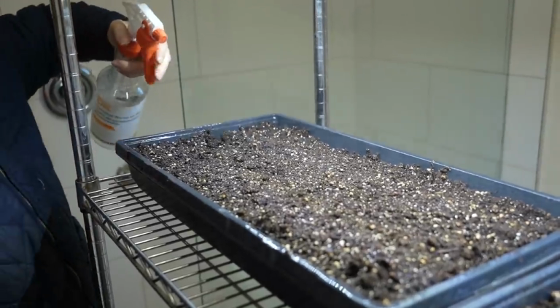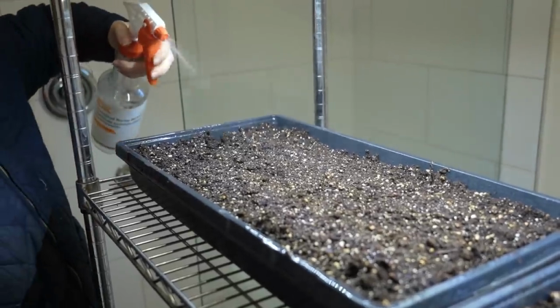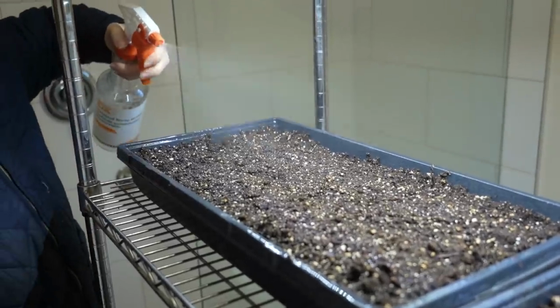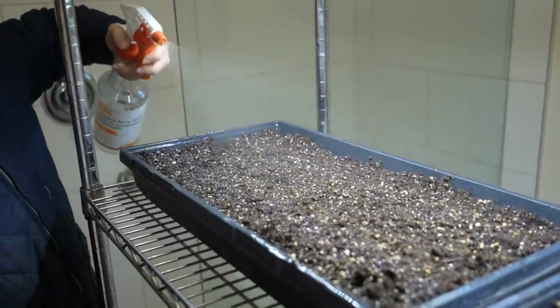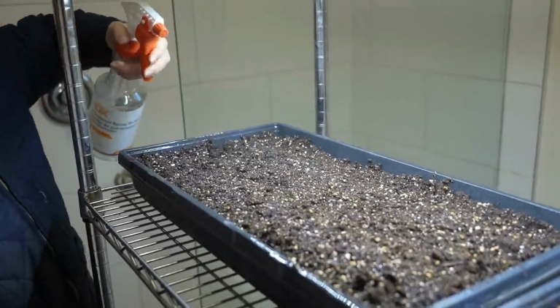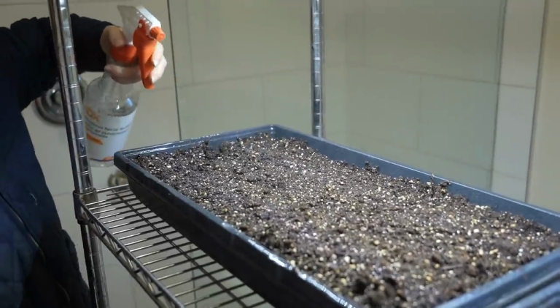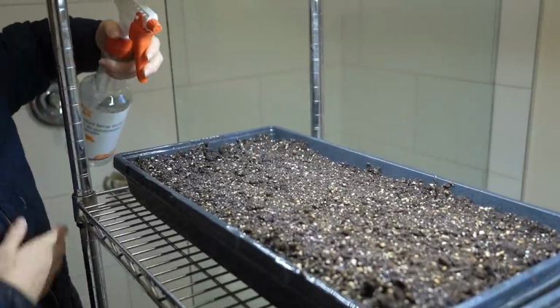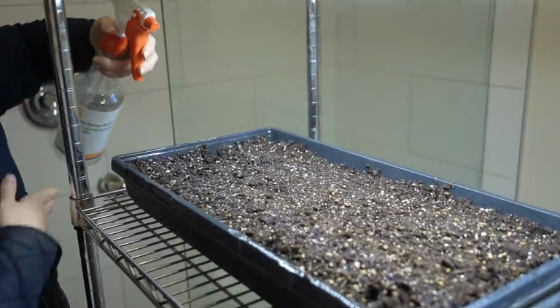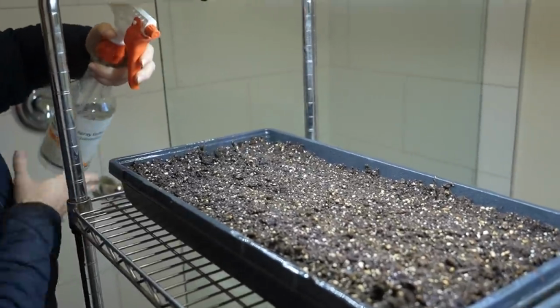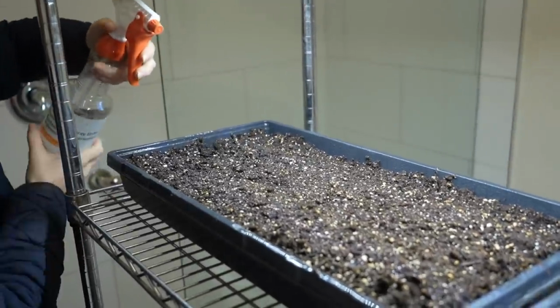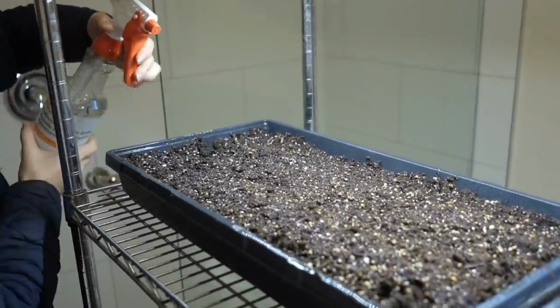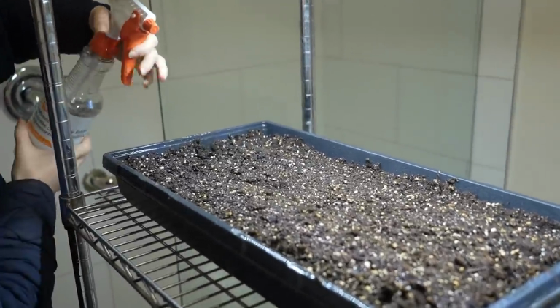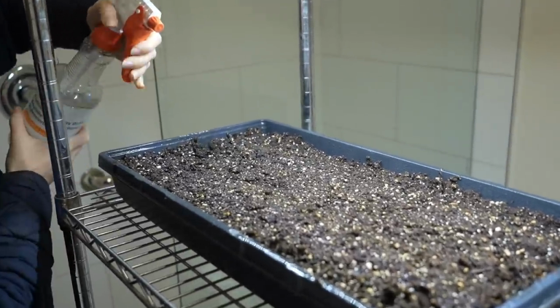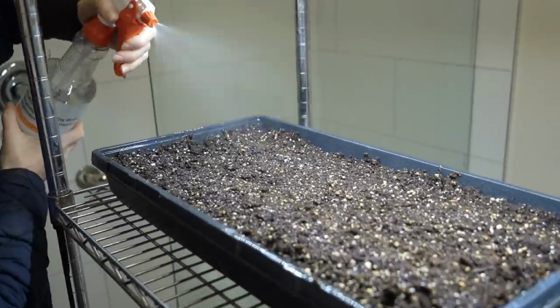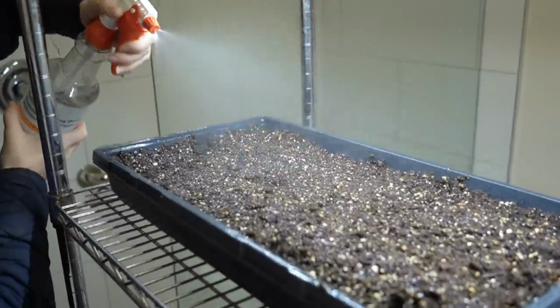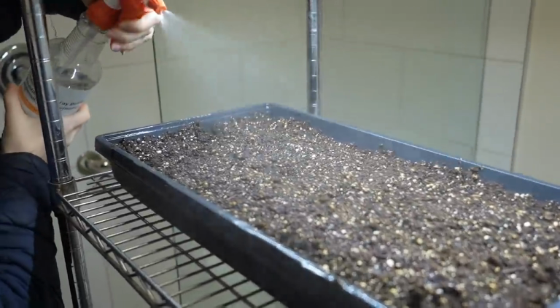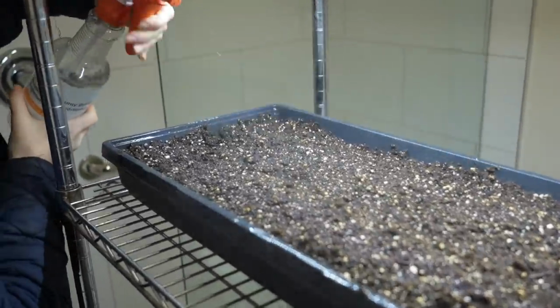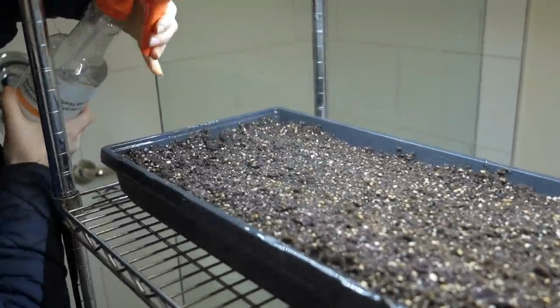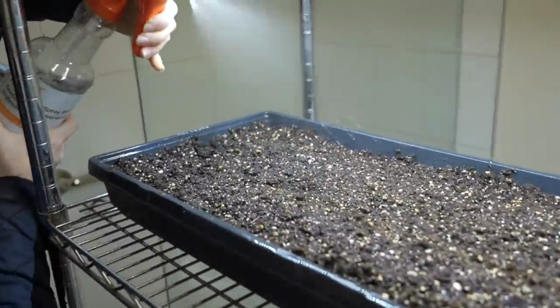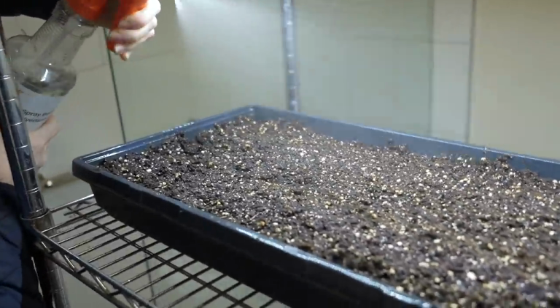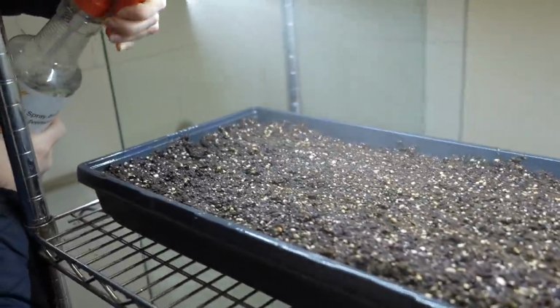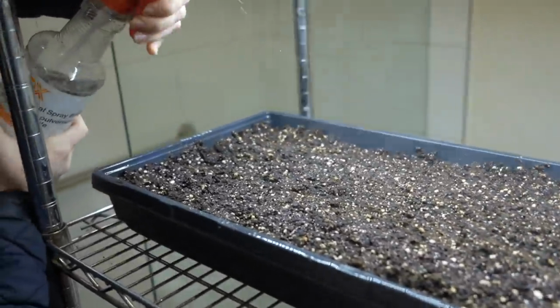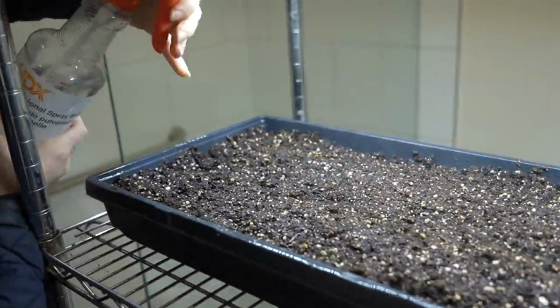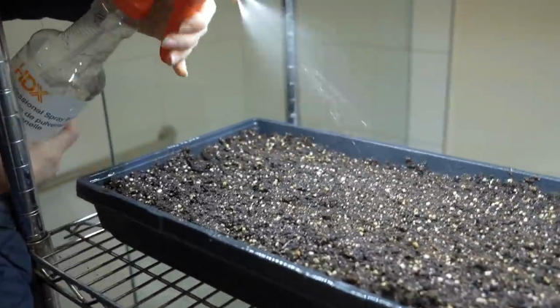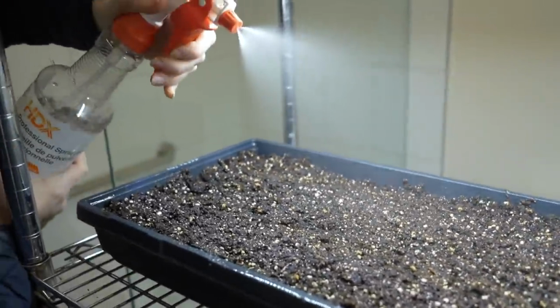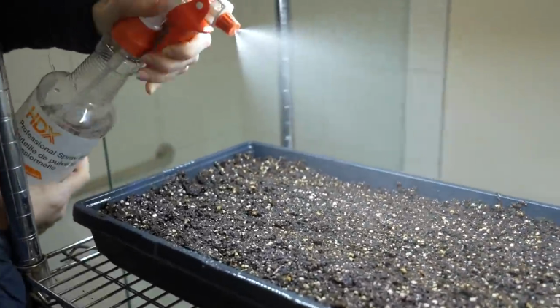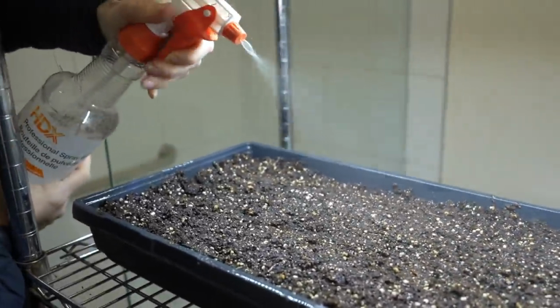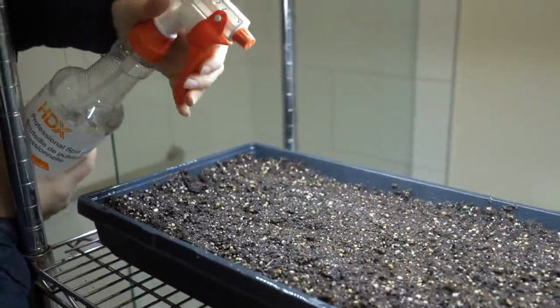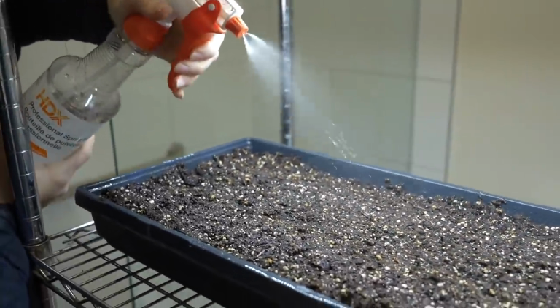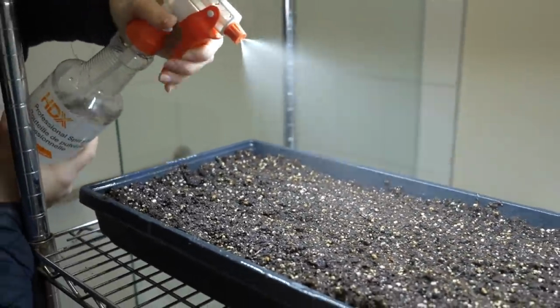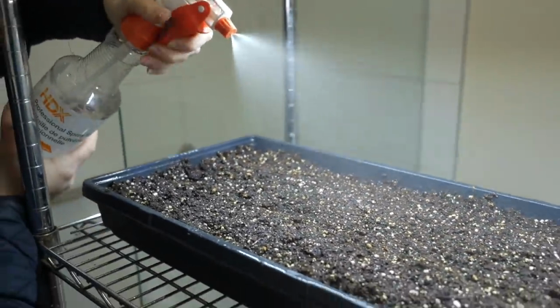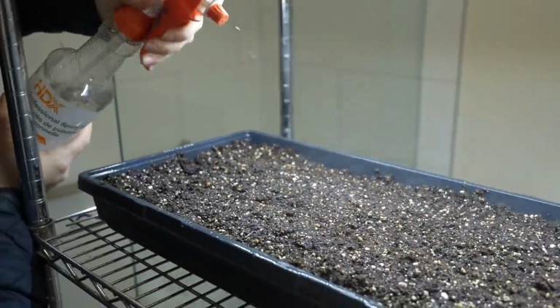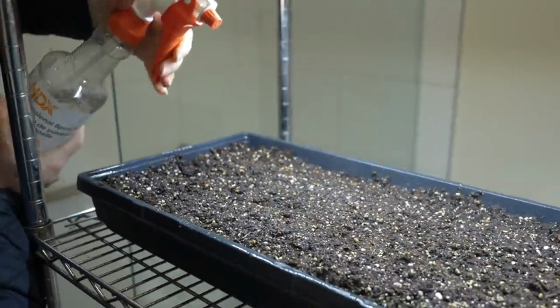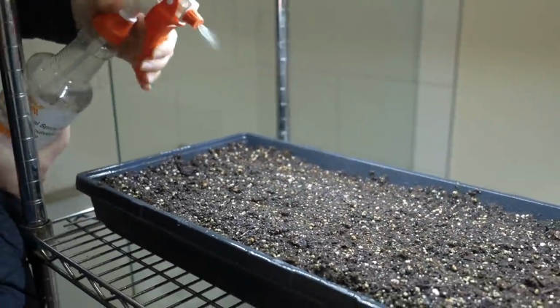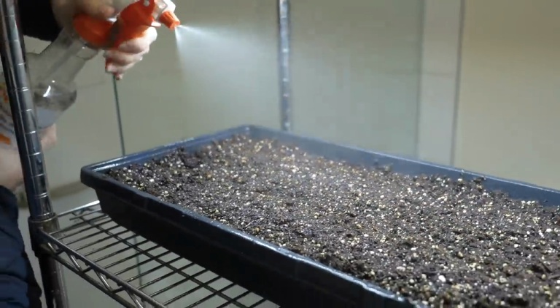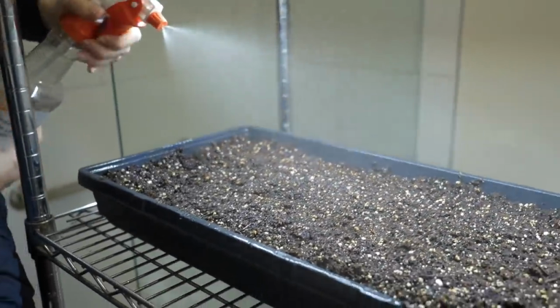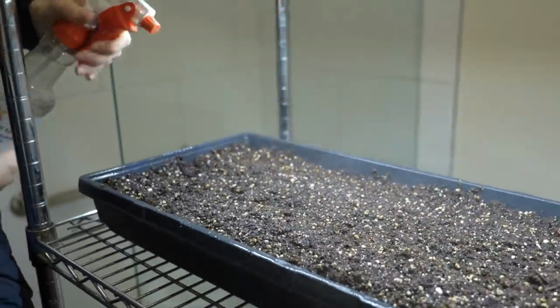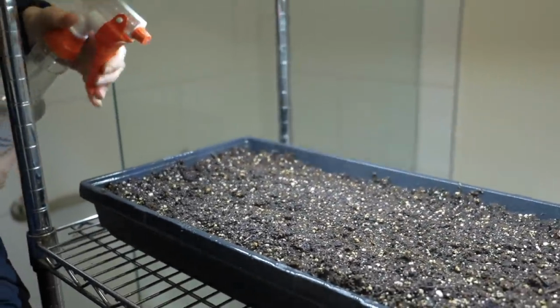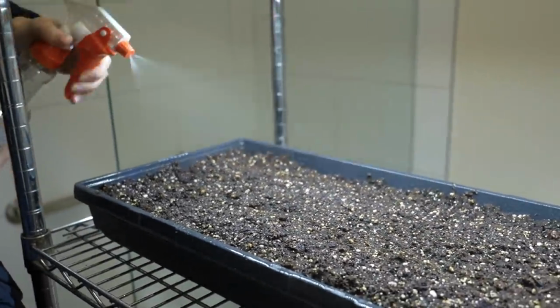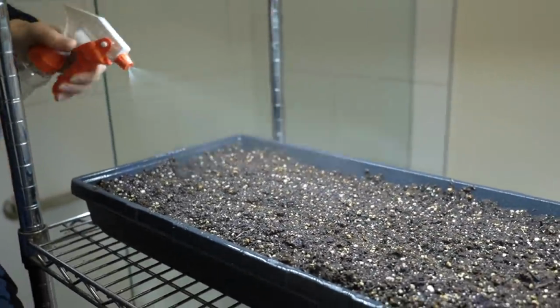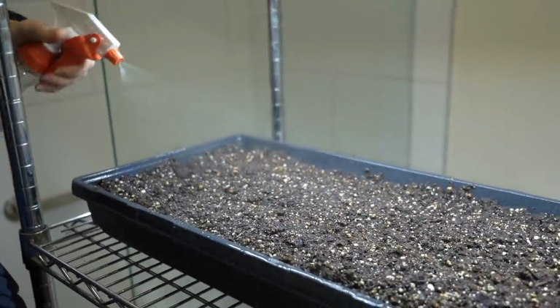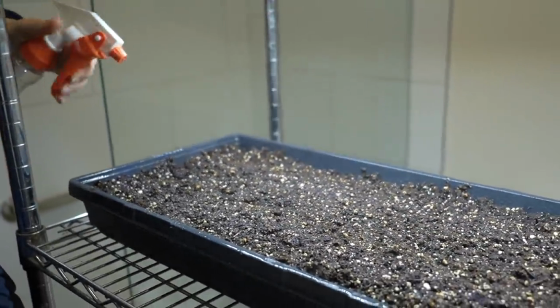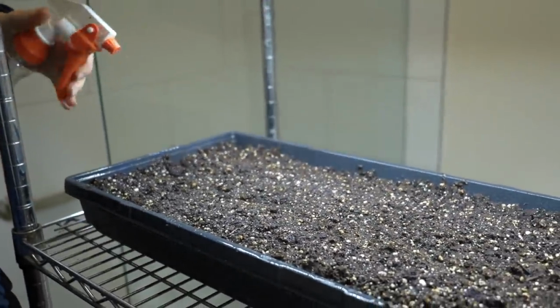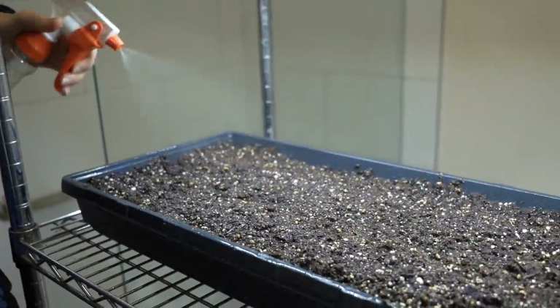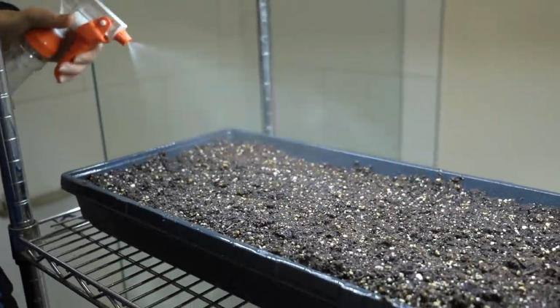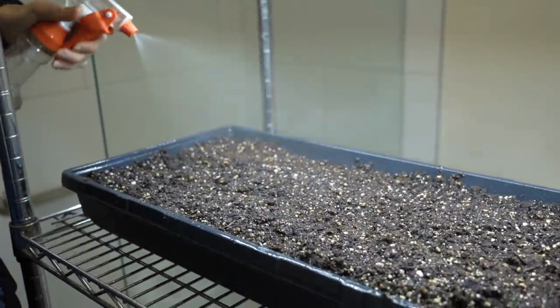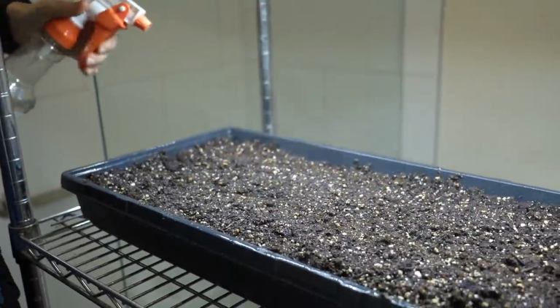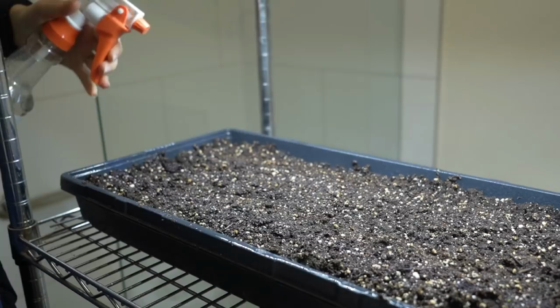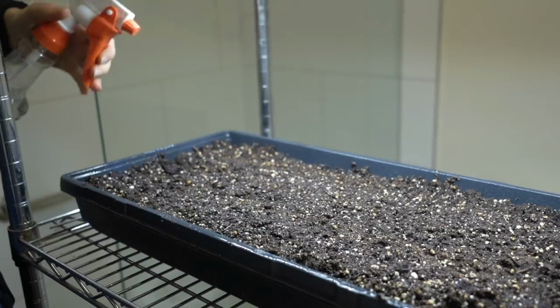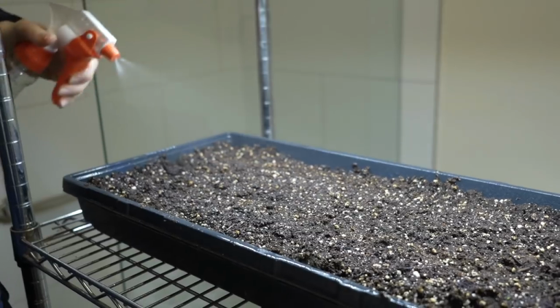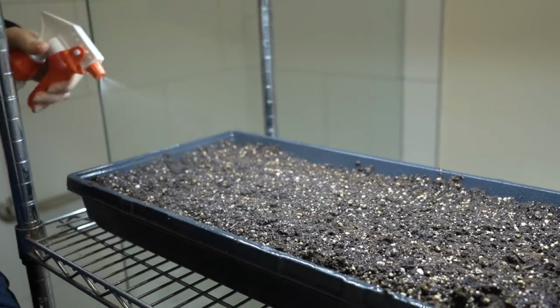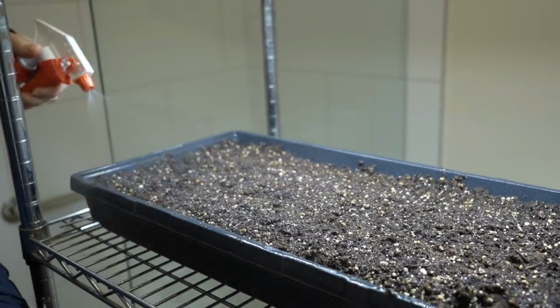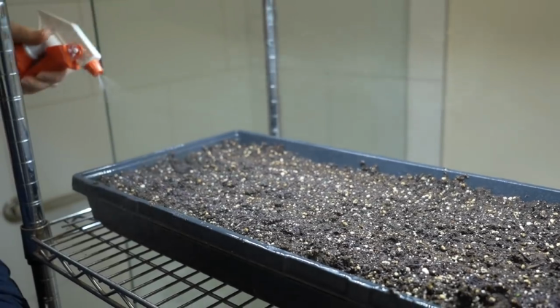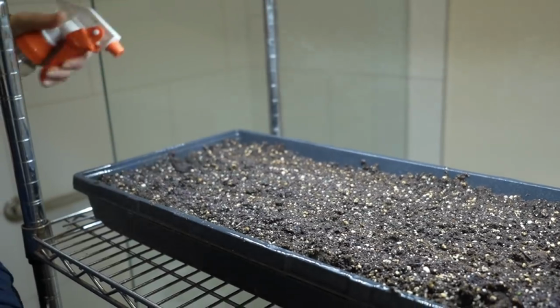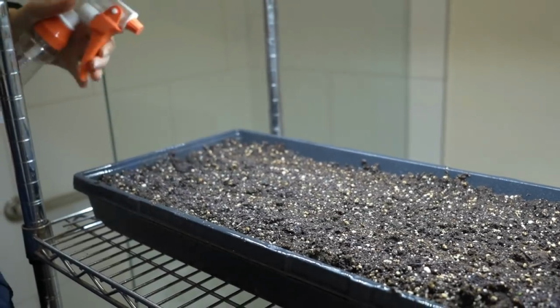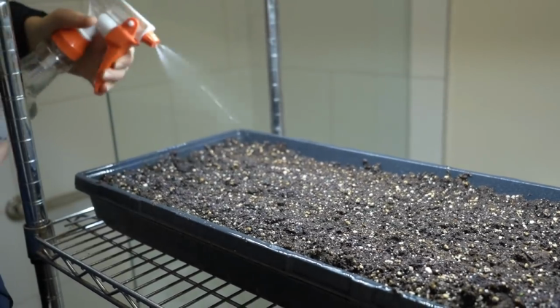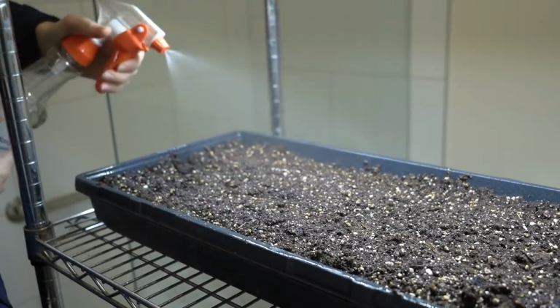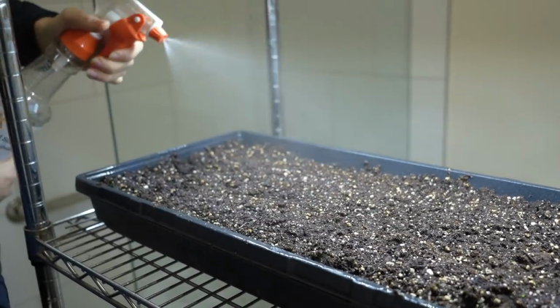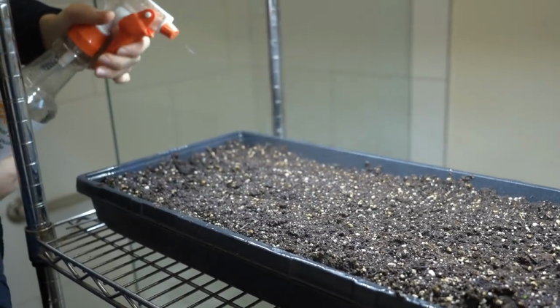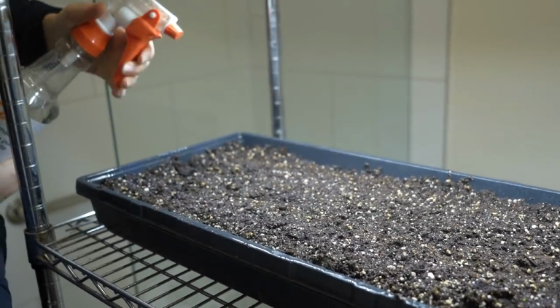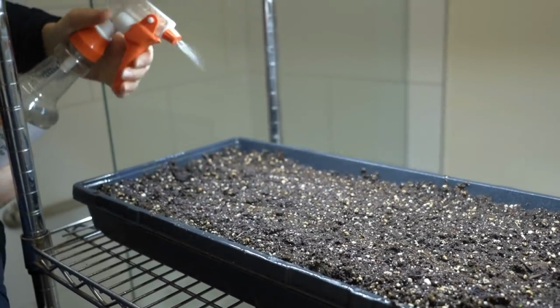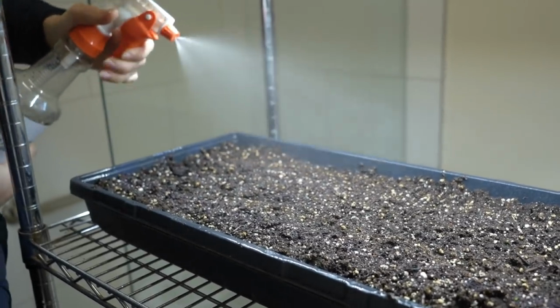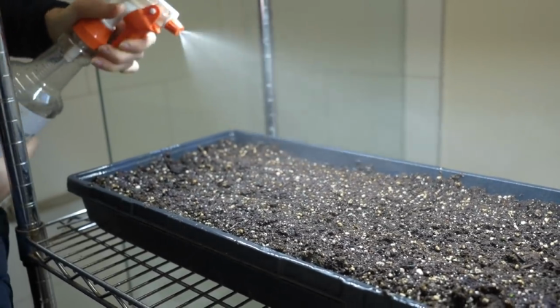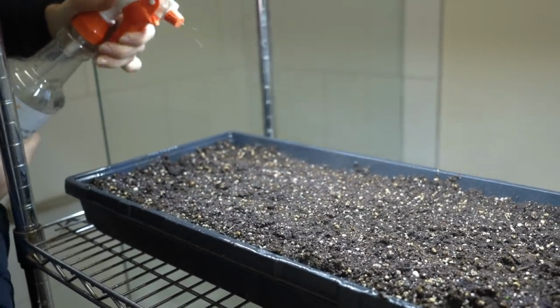Because the seeds are right on the surface, I don't want to water them all into the edges of the tray.